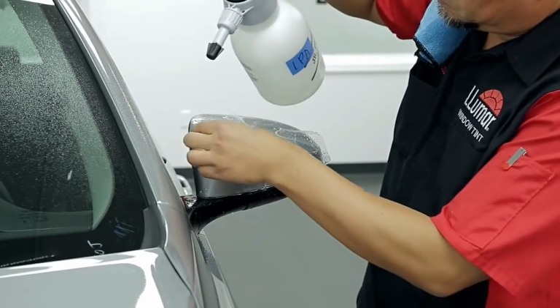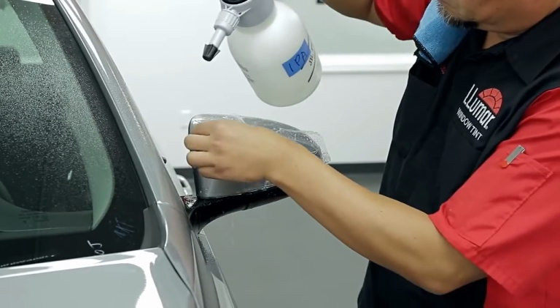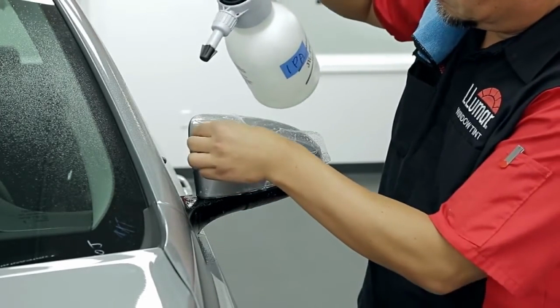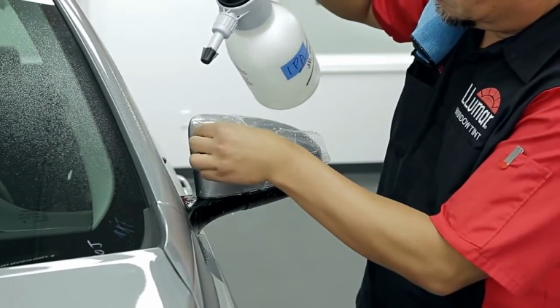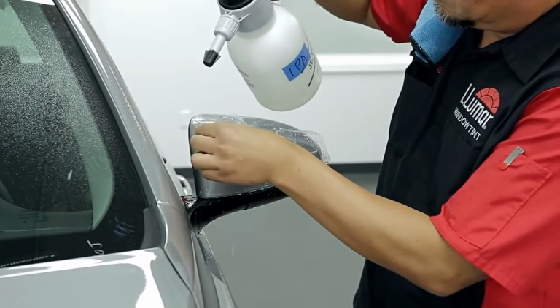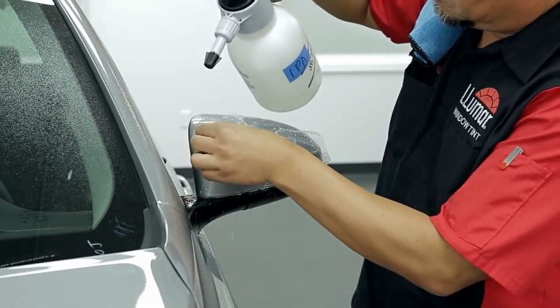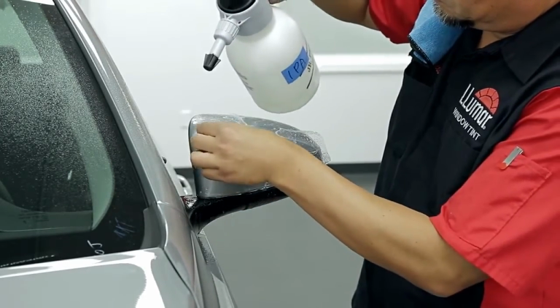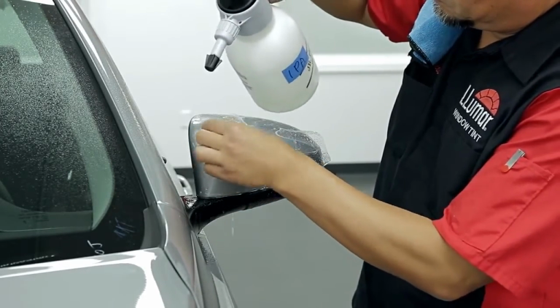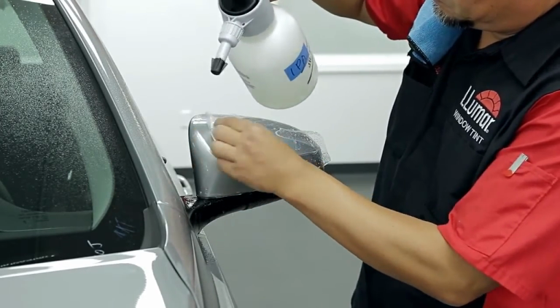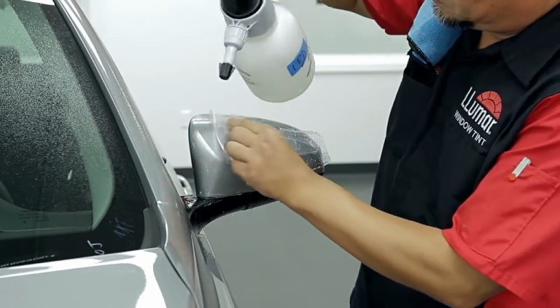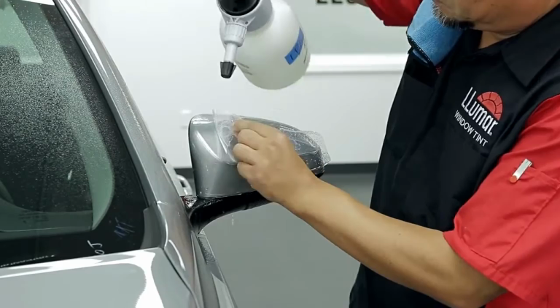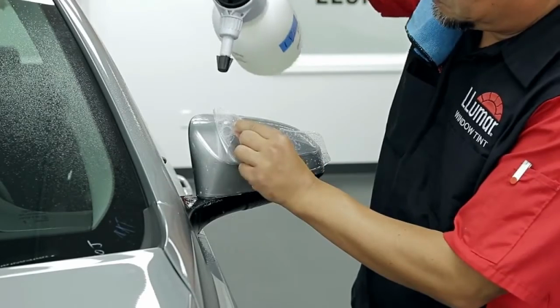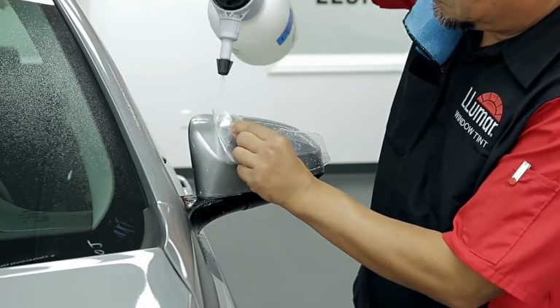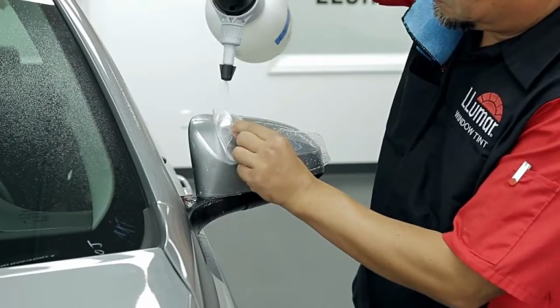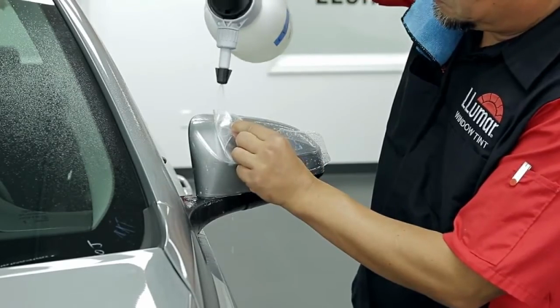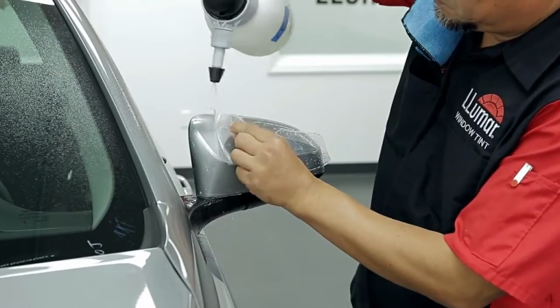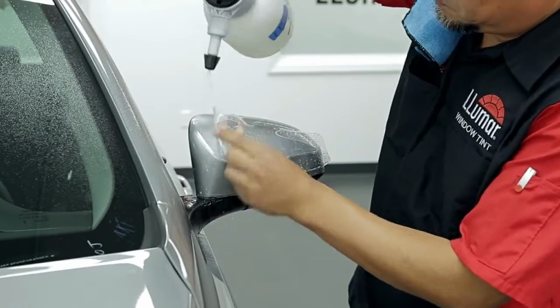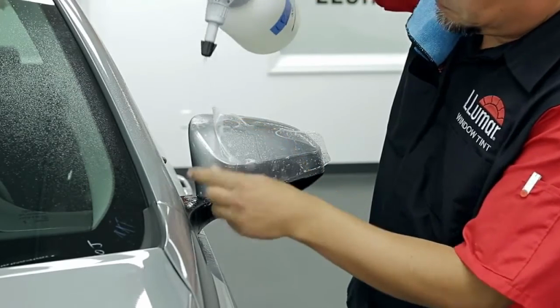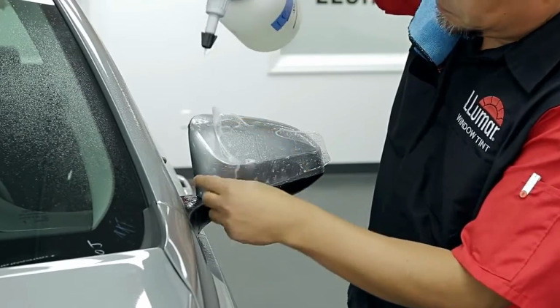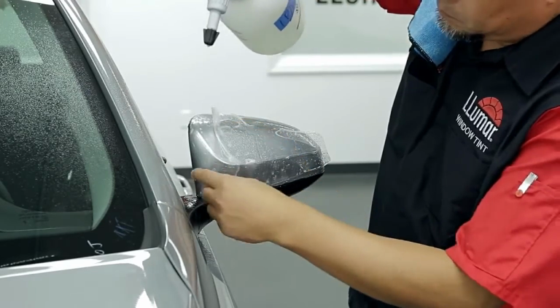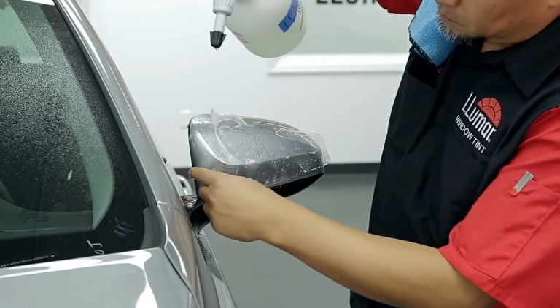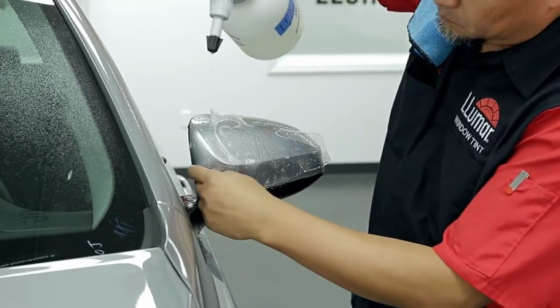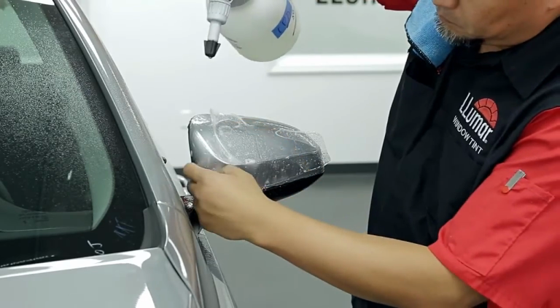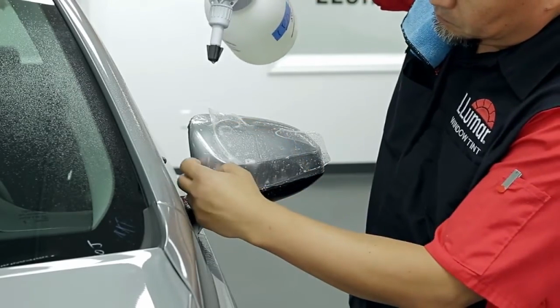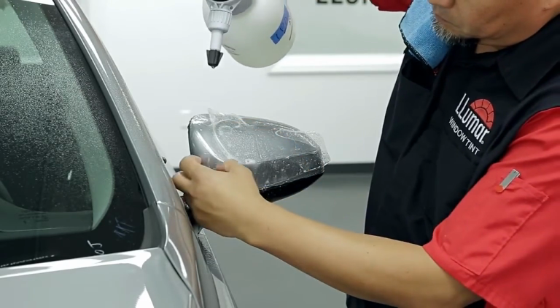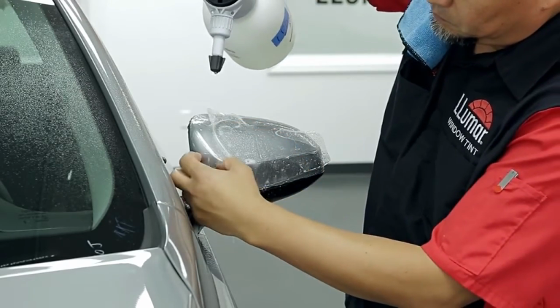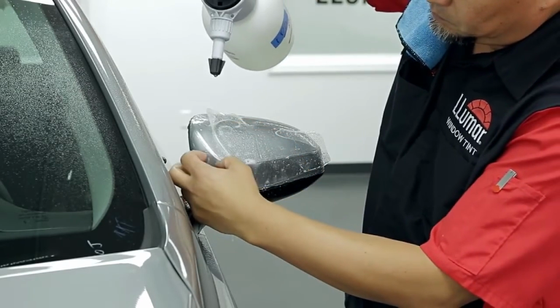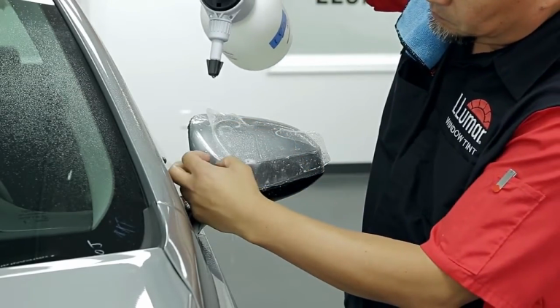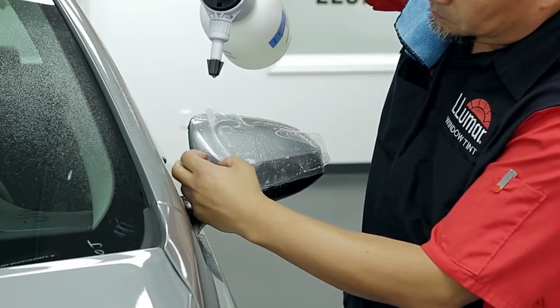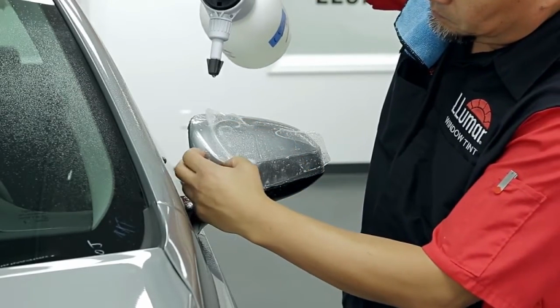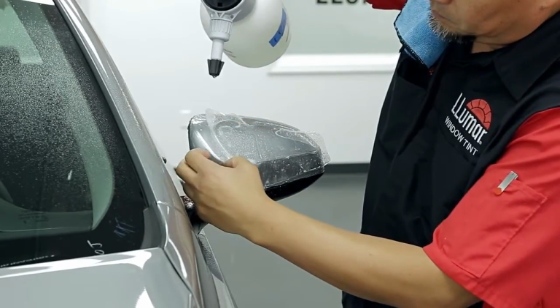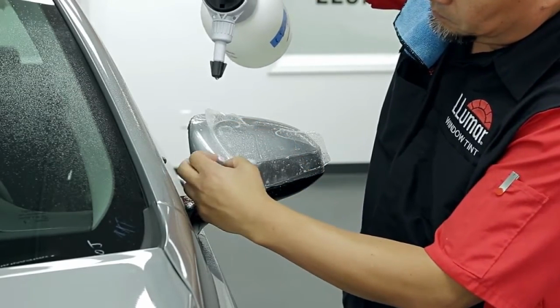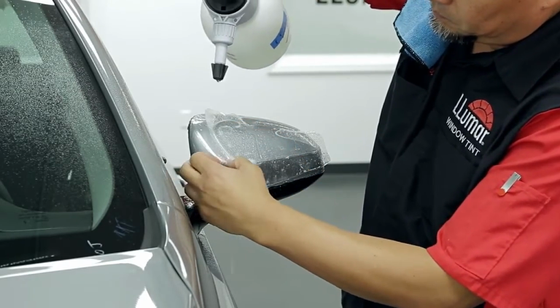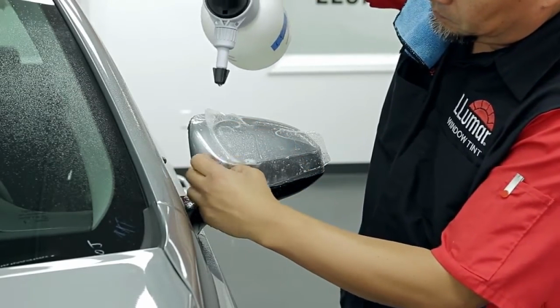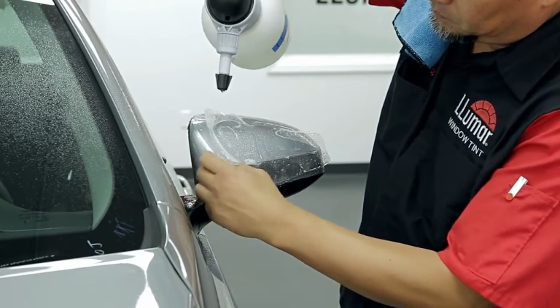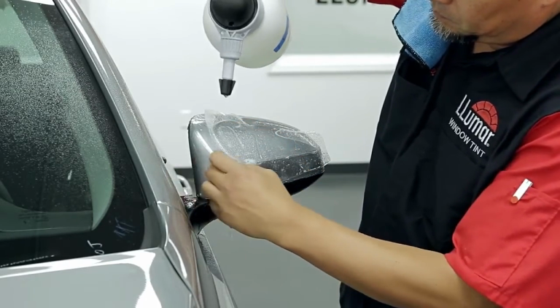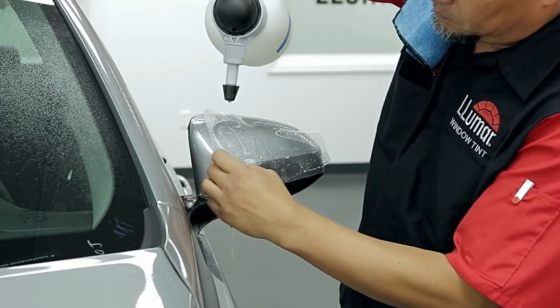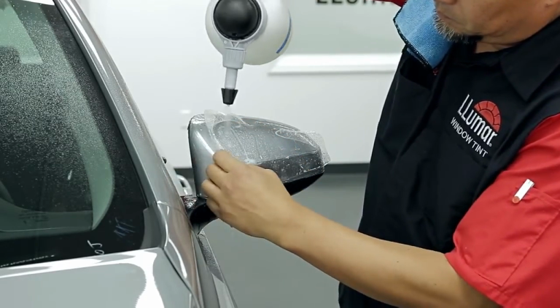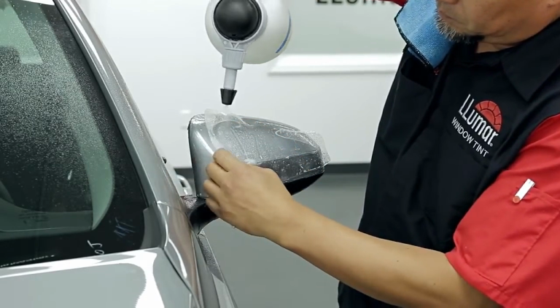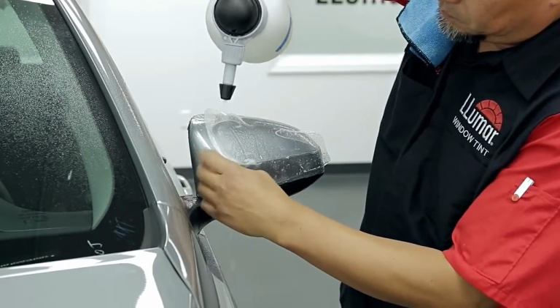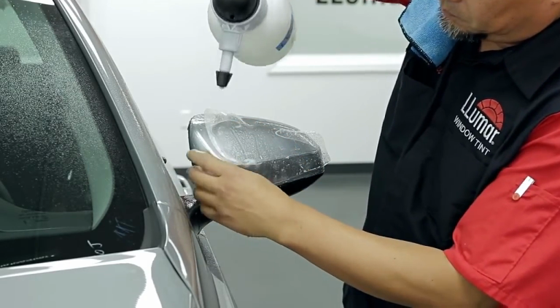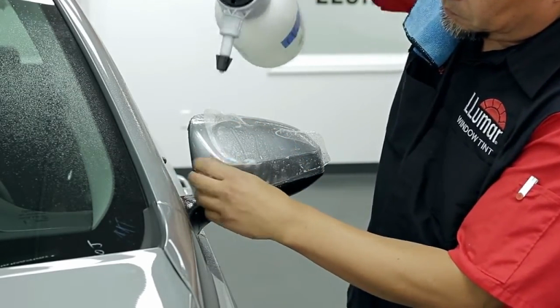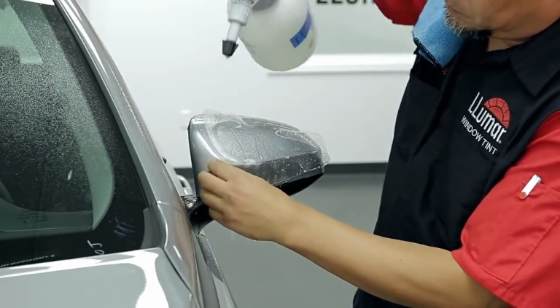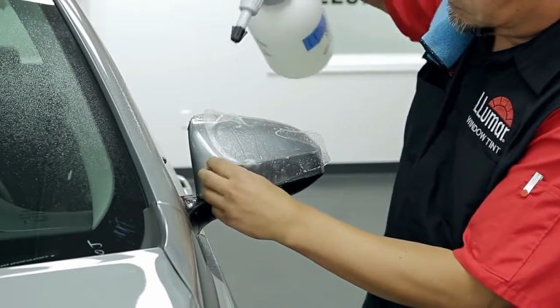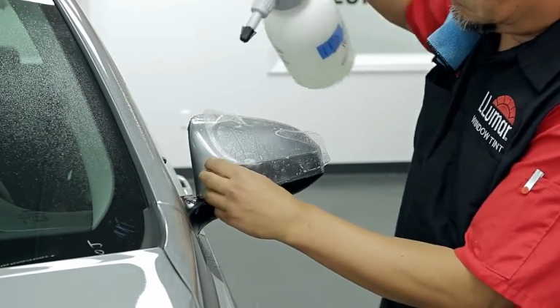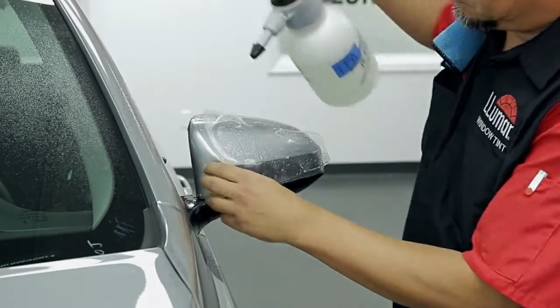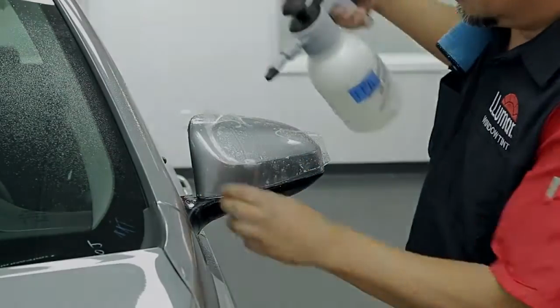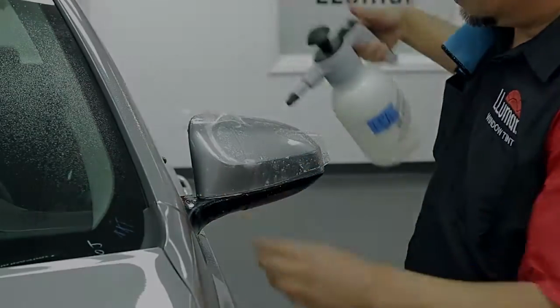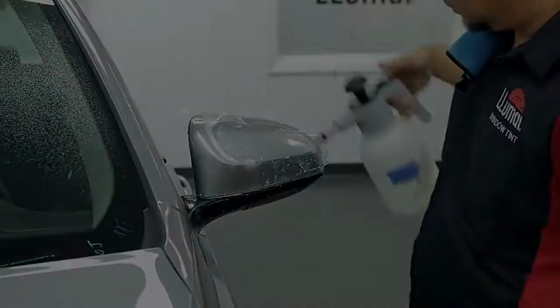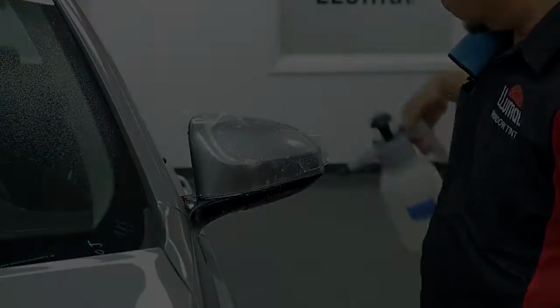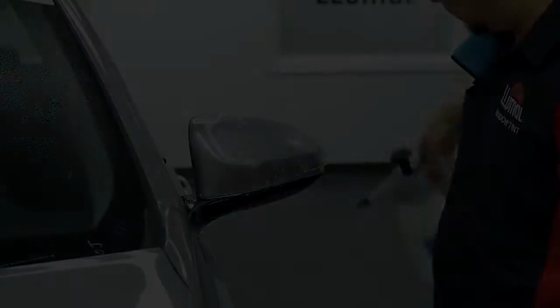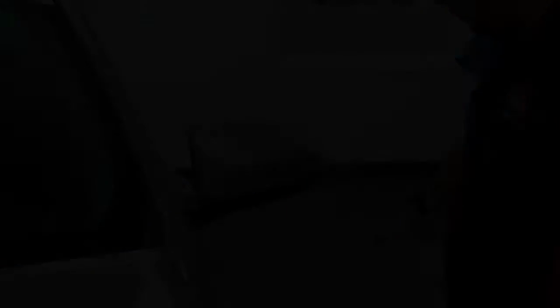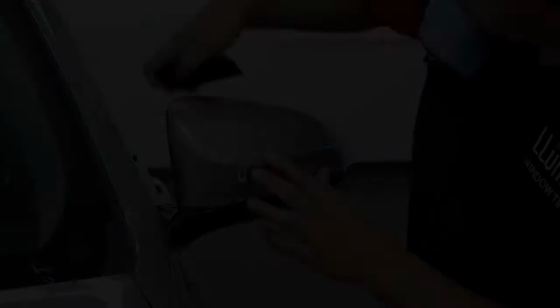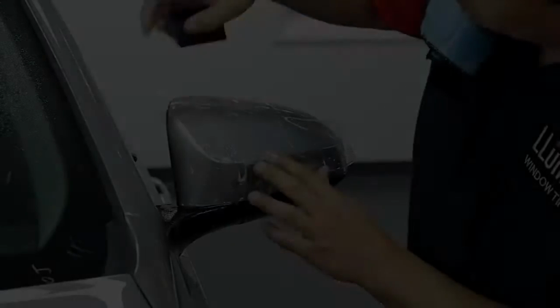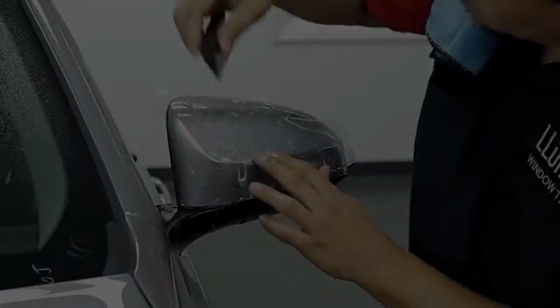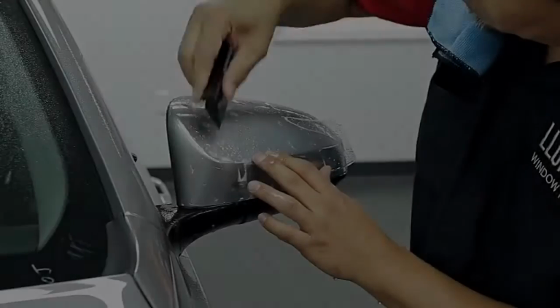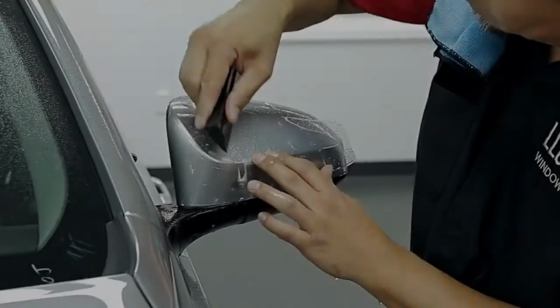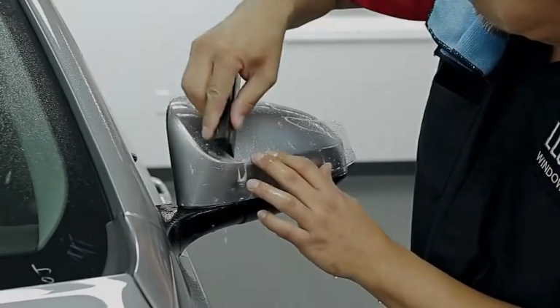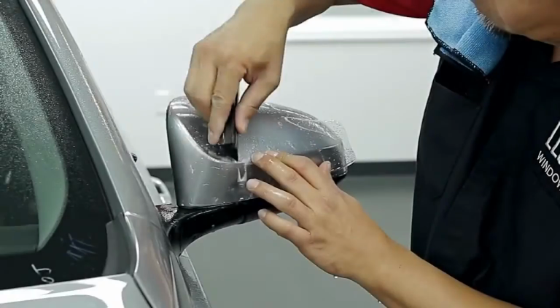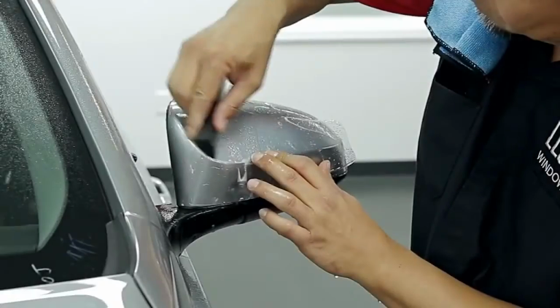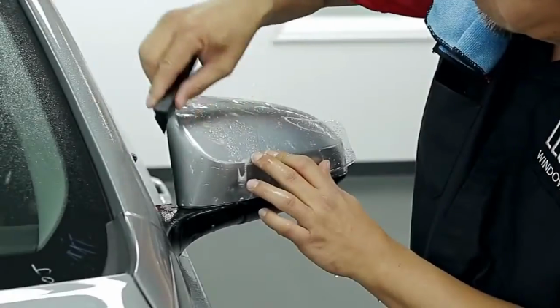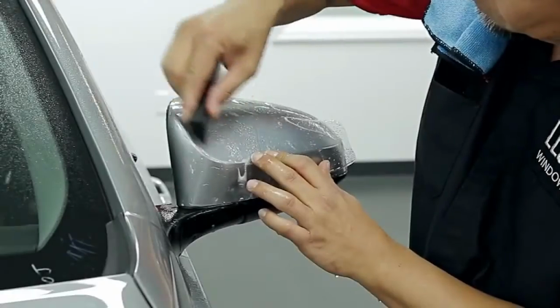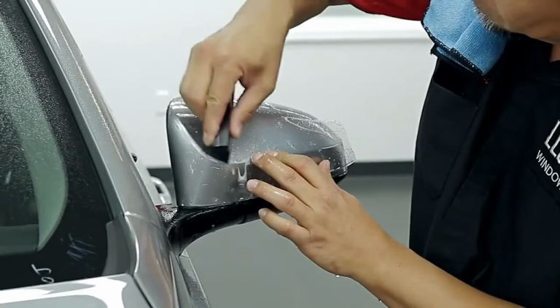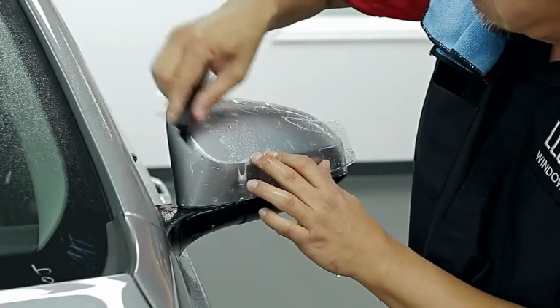Spray tack solution under the film around the base of the mirror and tack down.